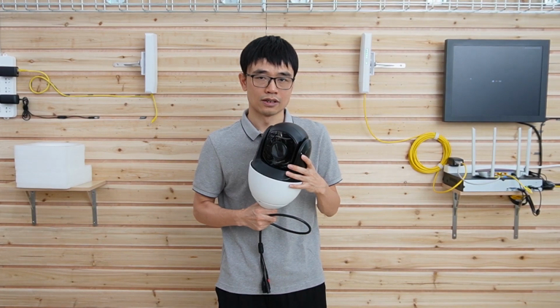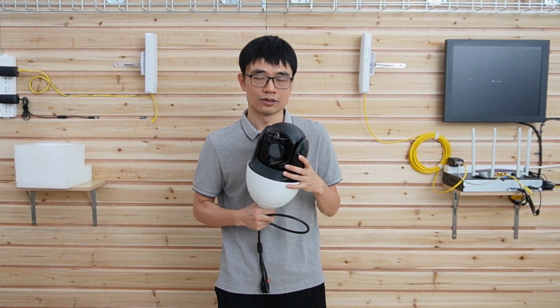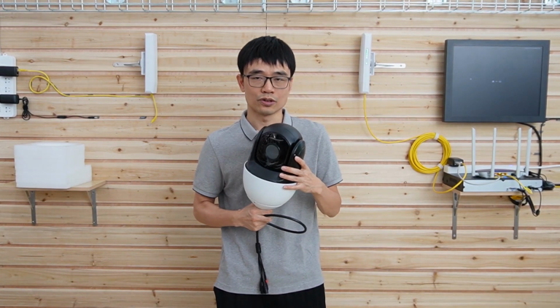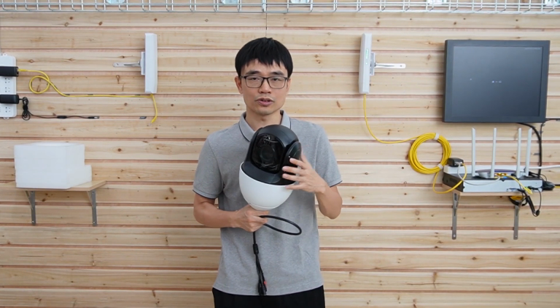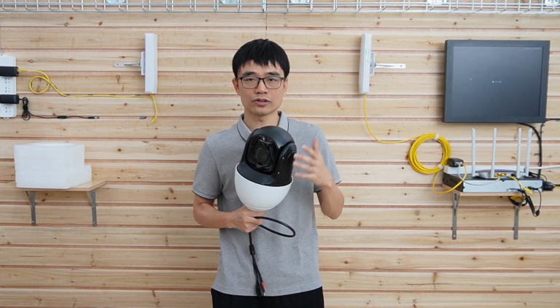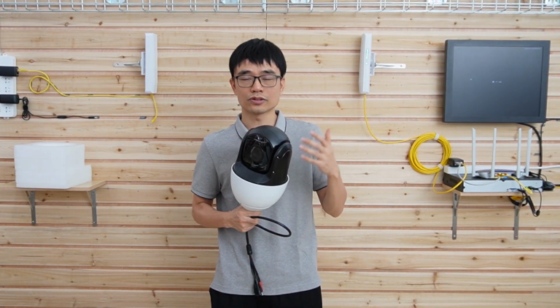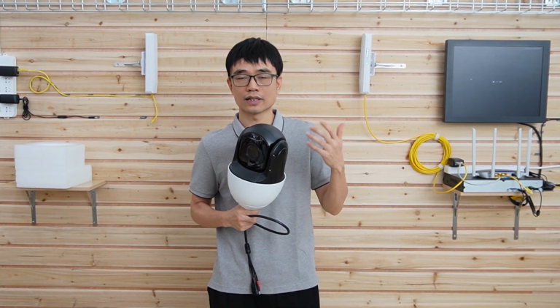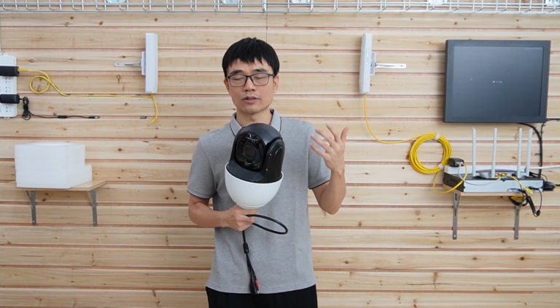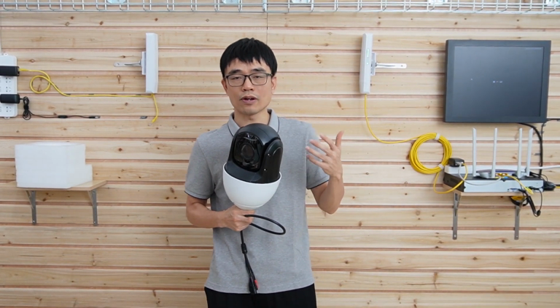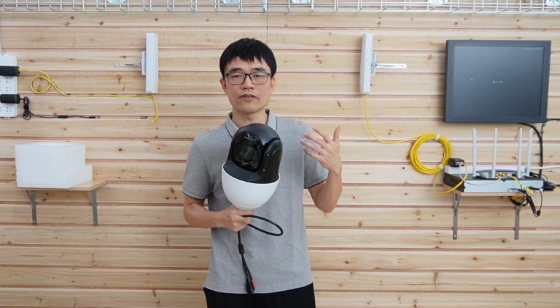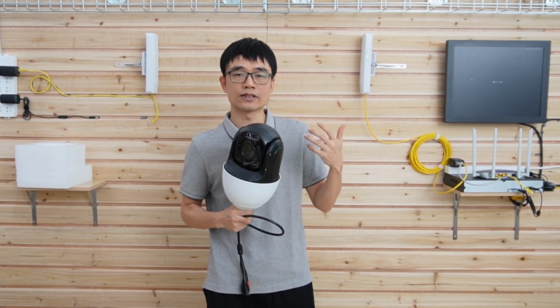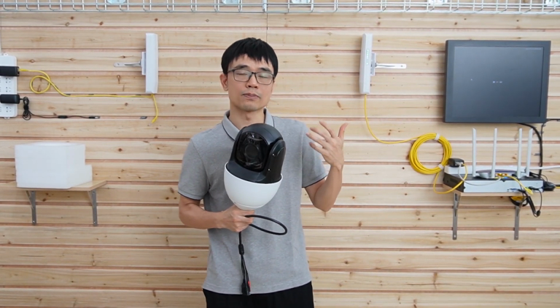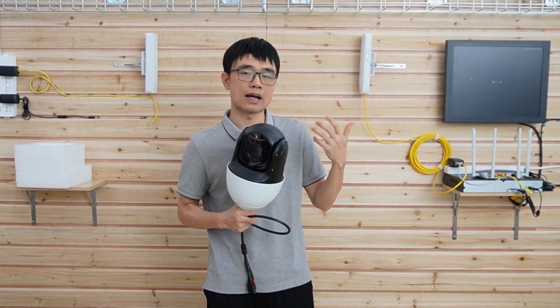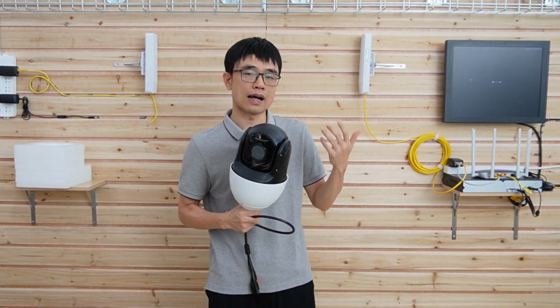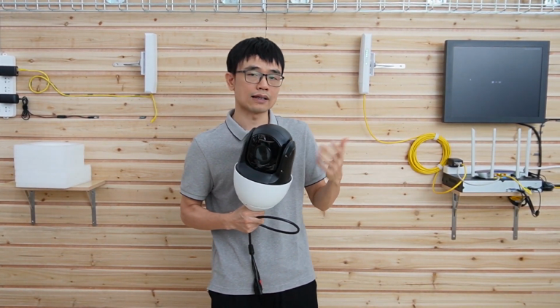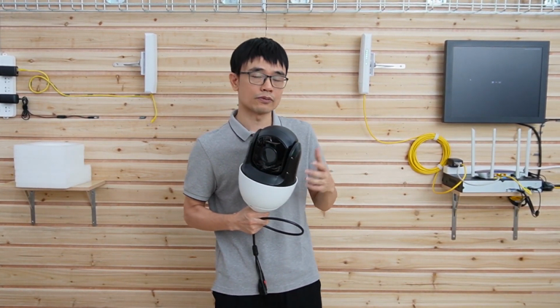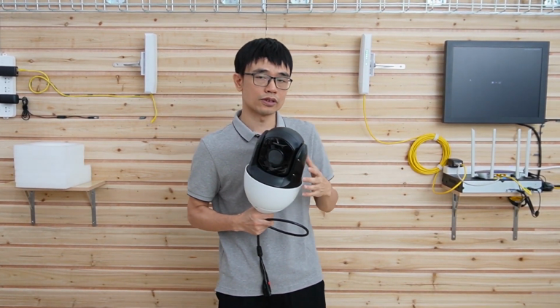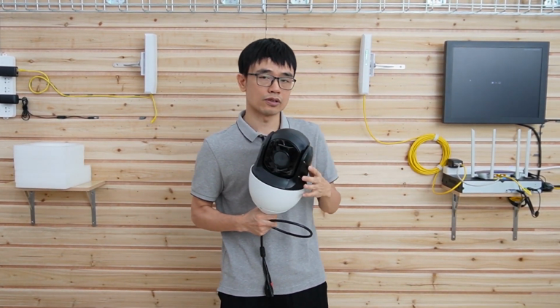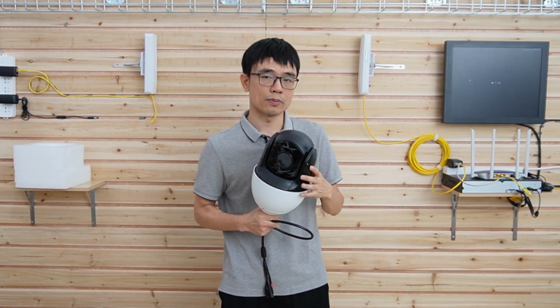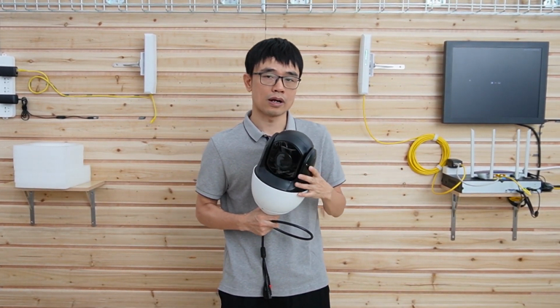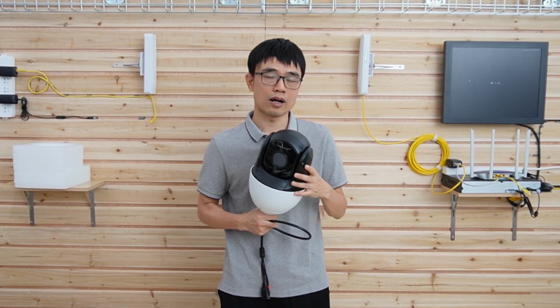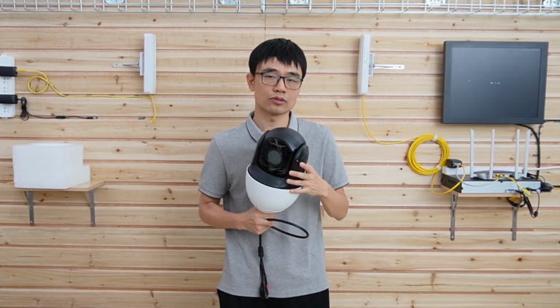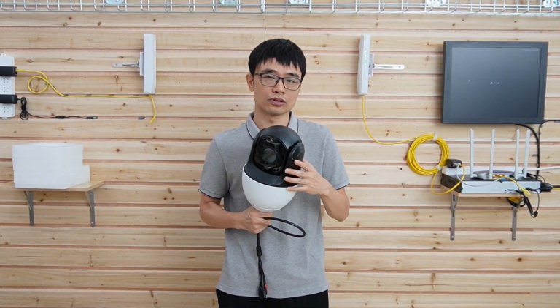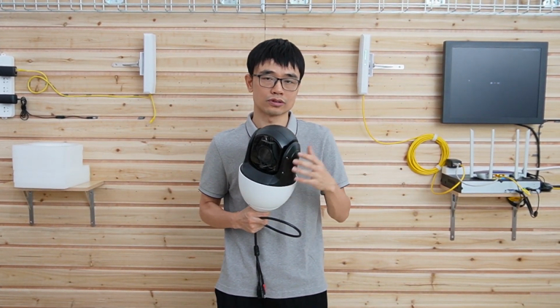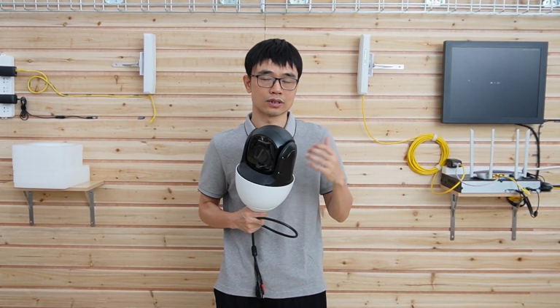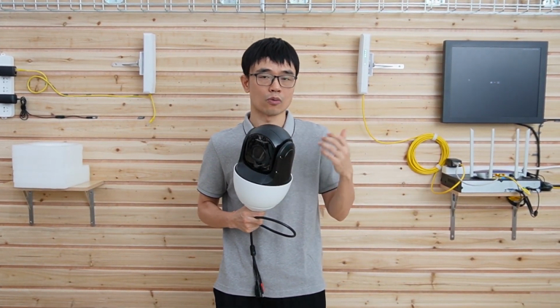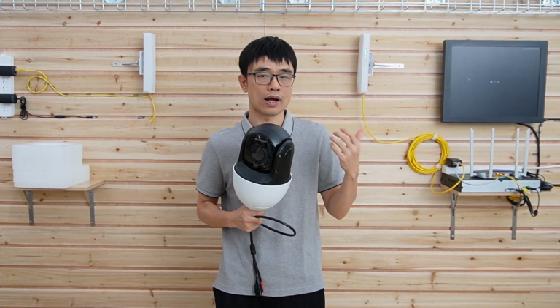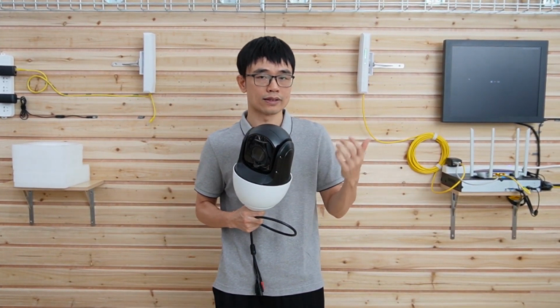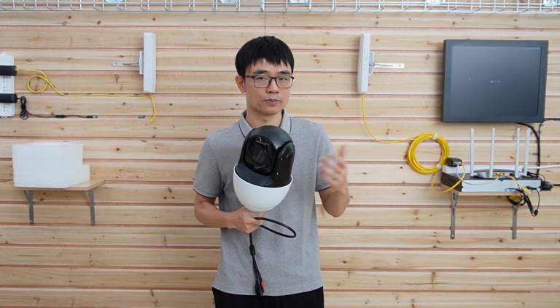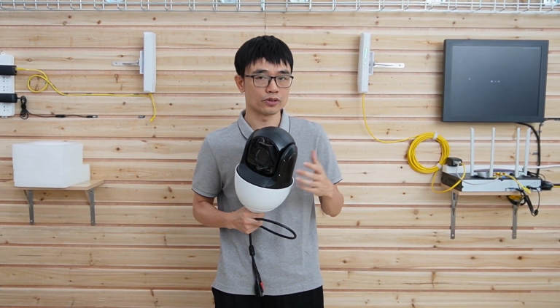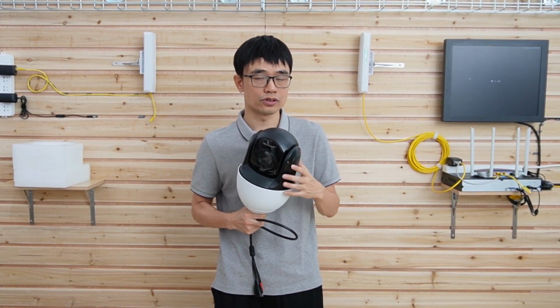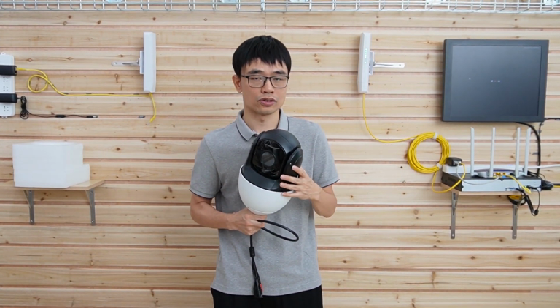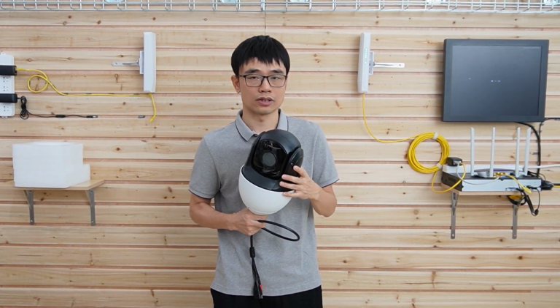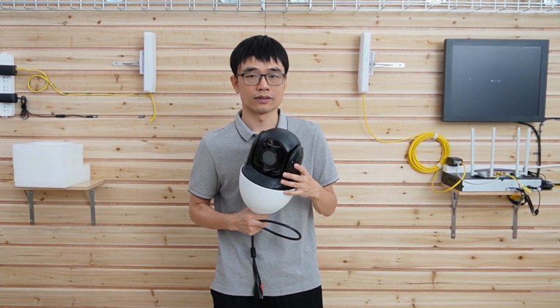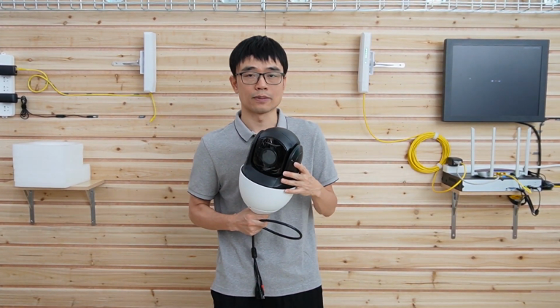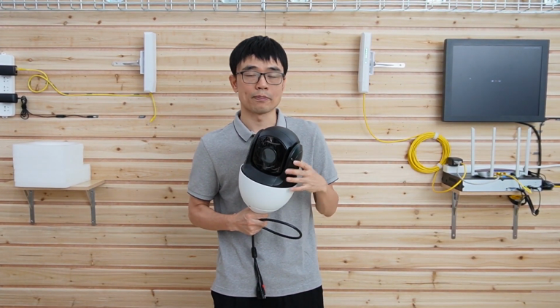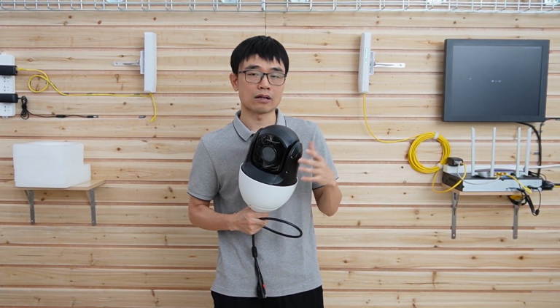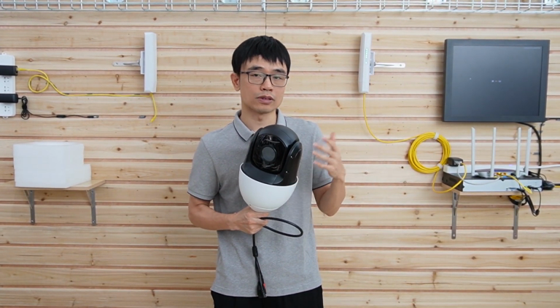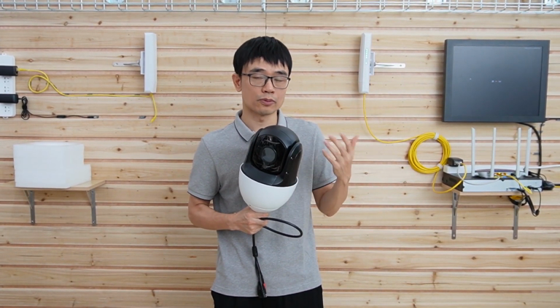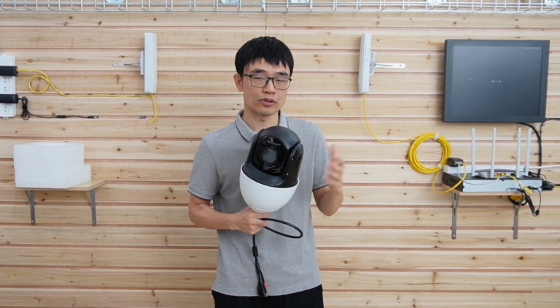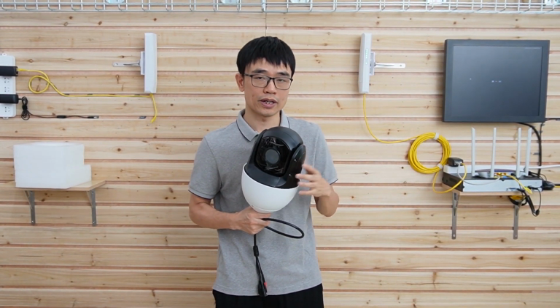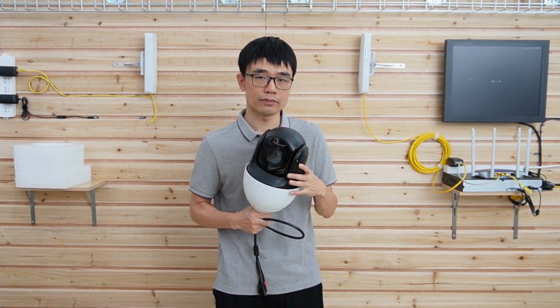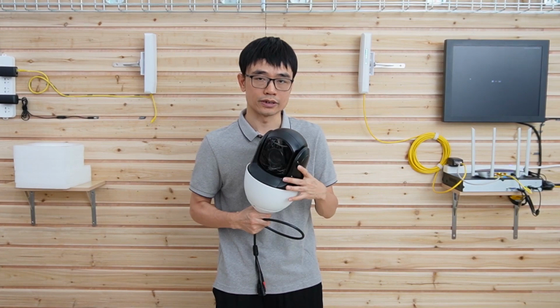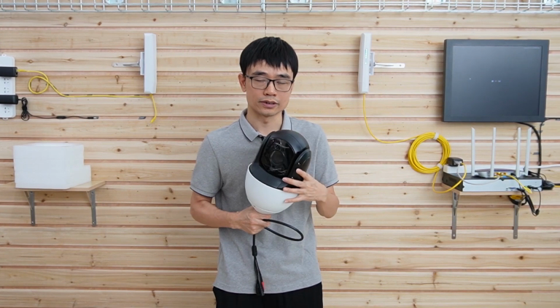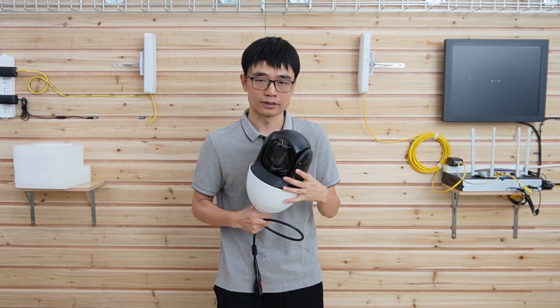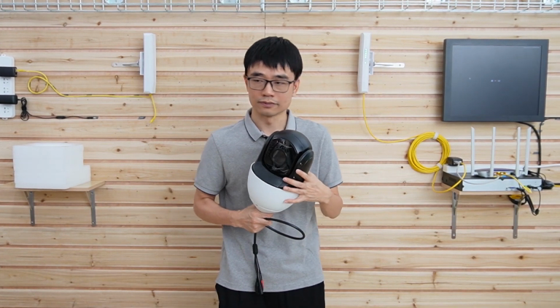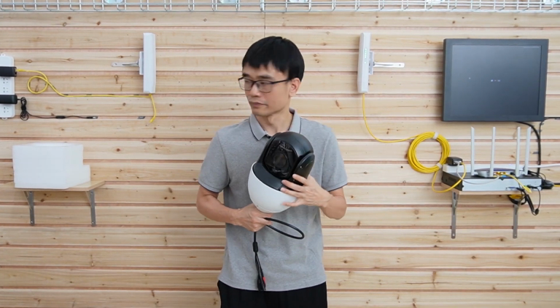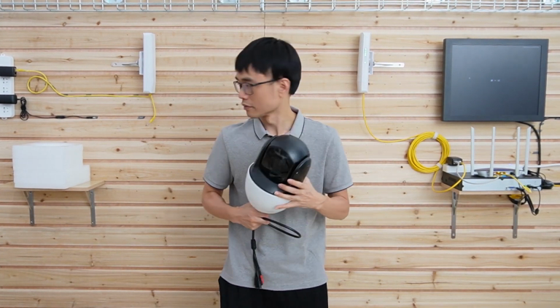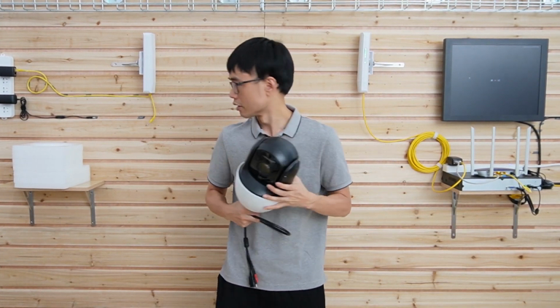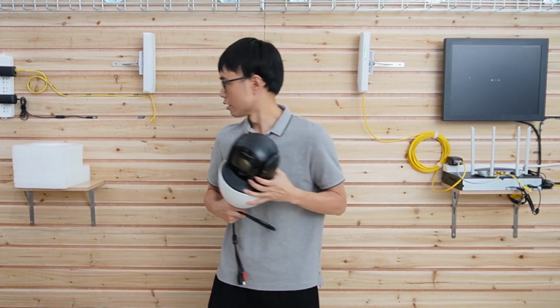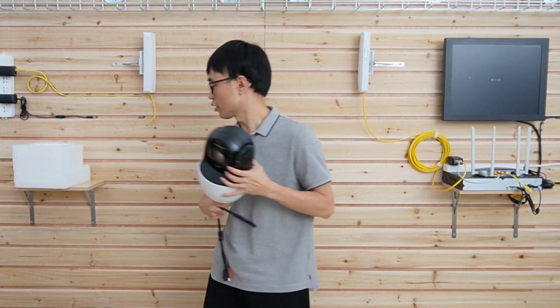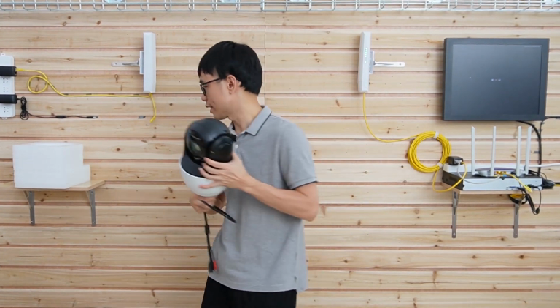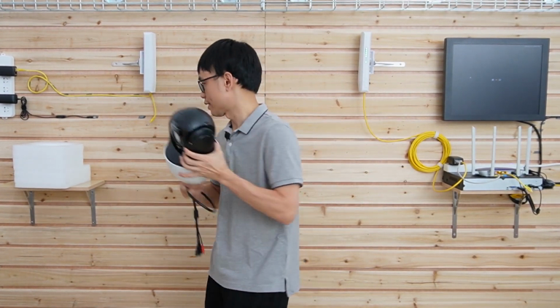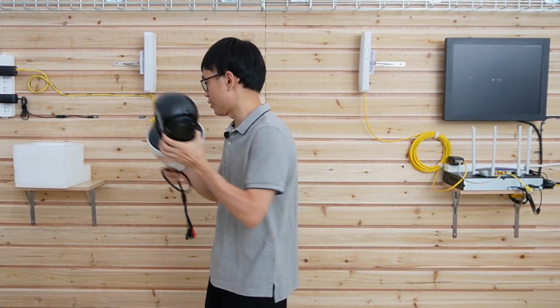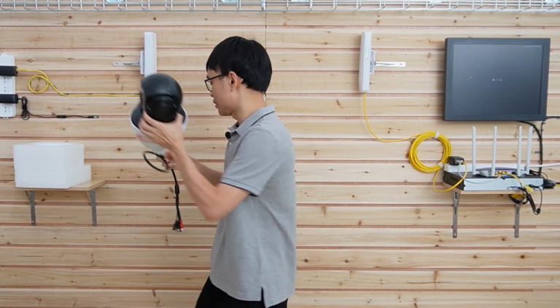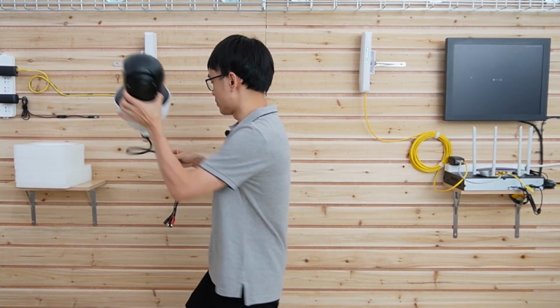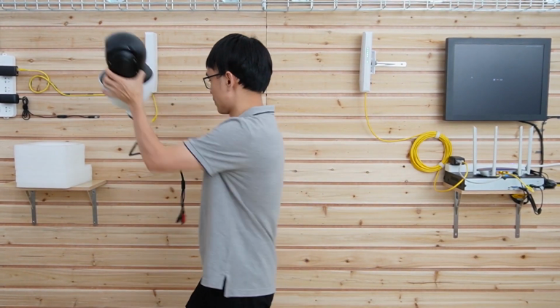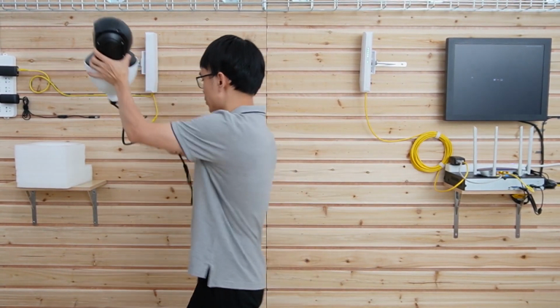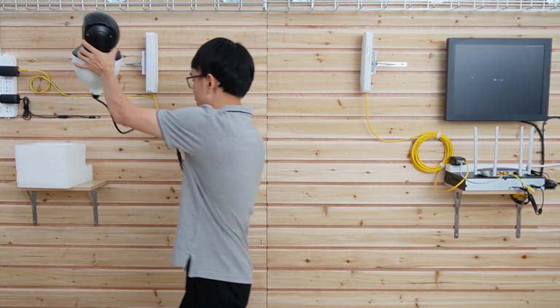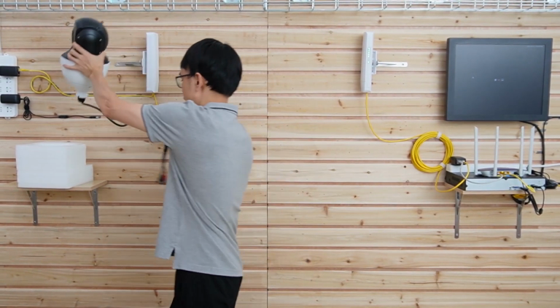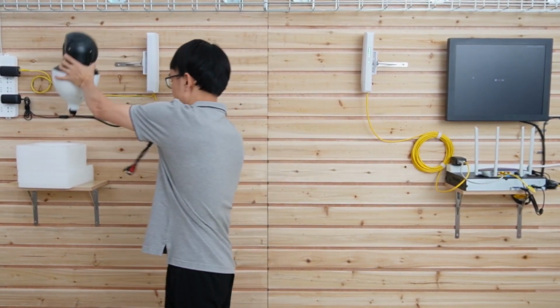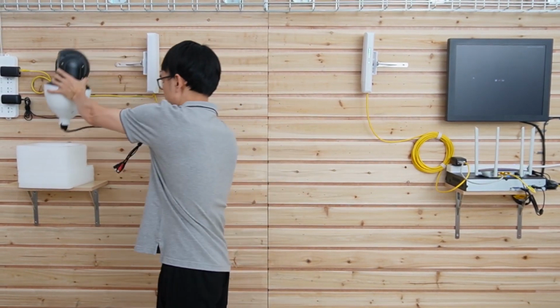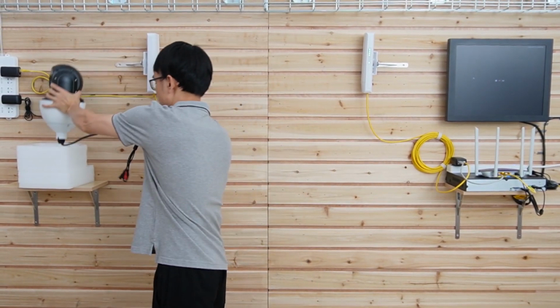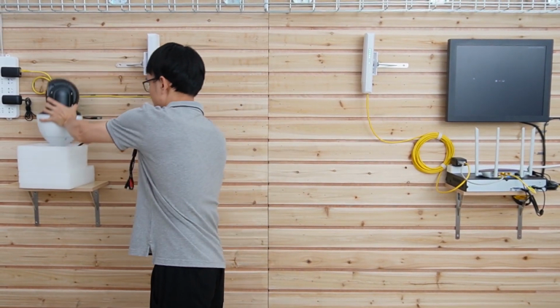You can also reference my other video about how to use the wireless bridge to connect multiple cameras. Now let me prepare the cameras.